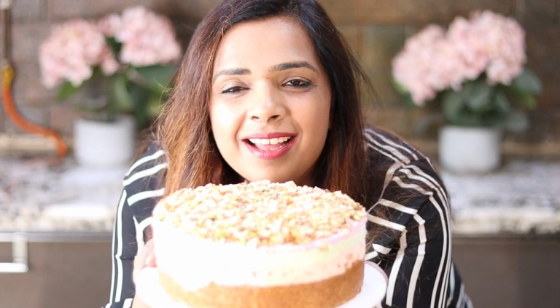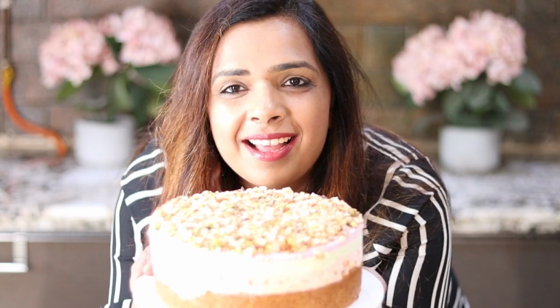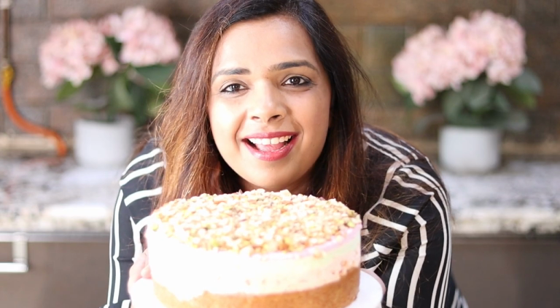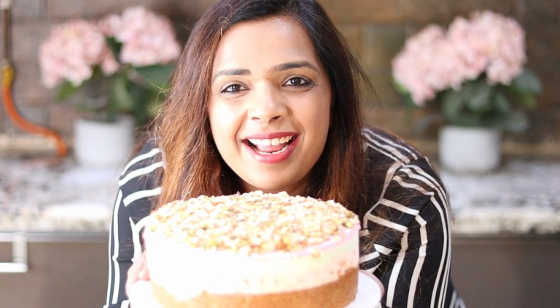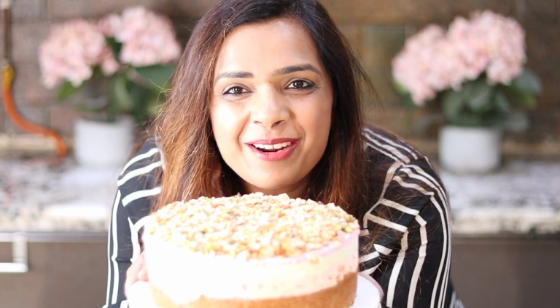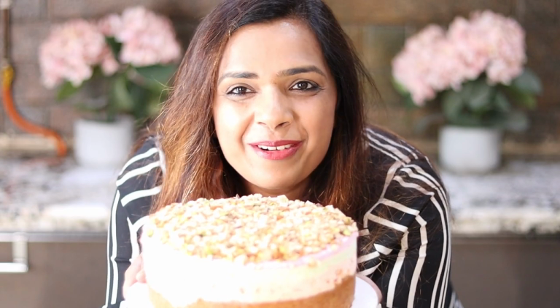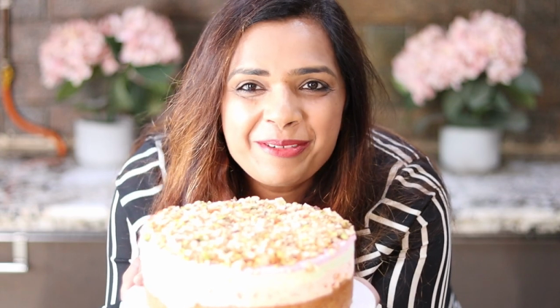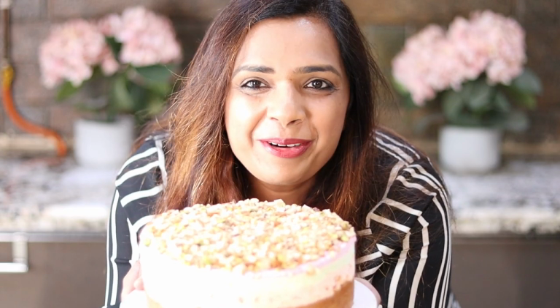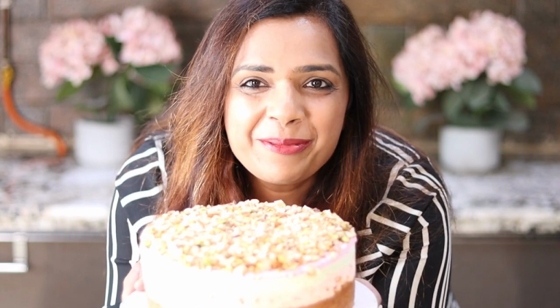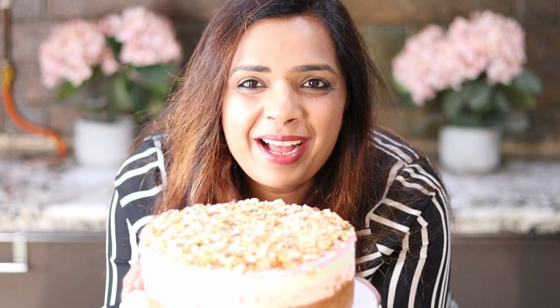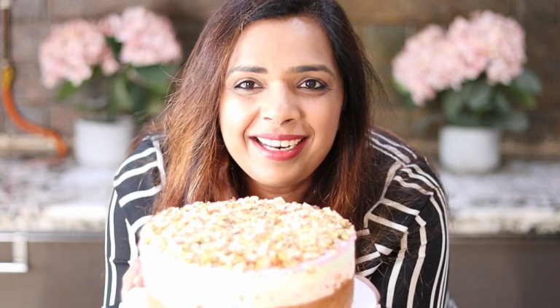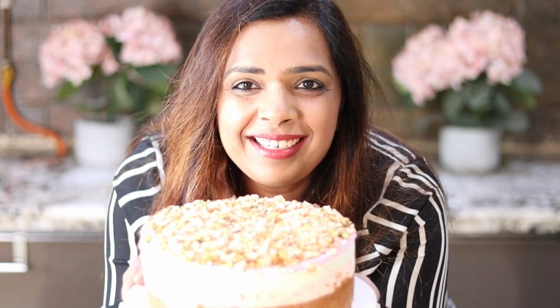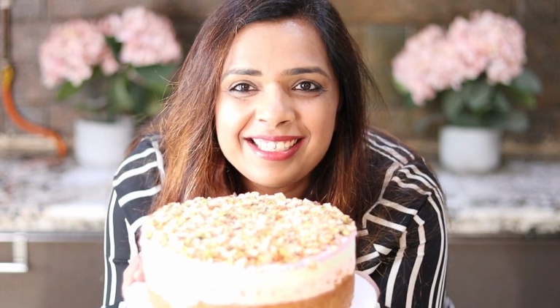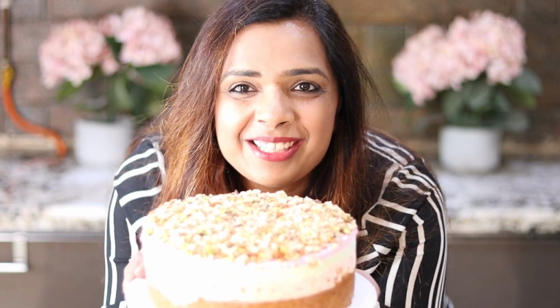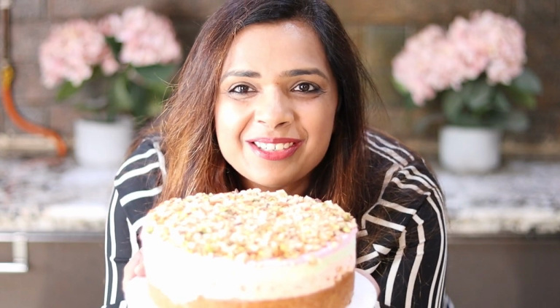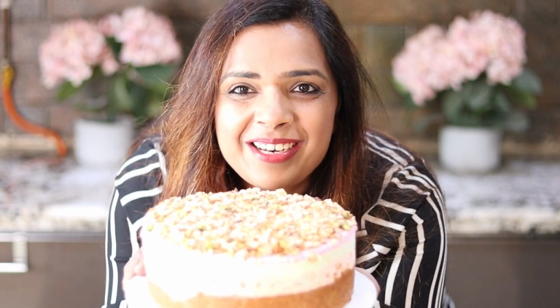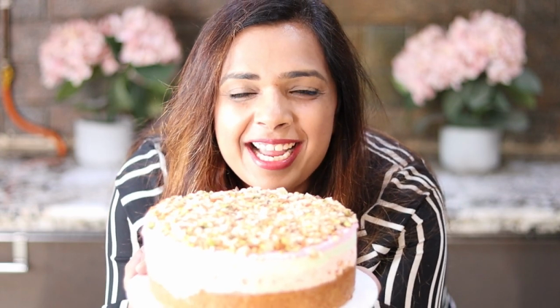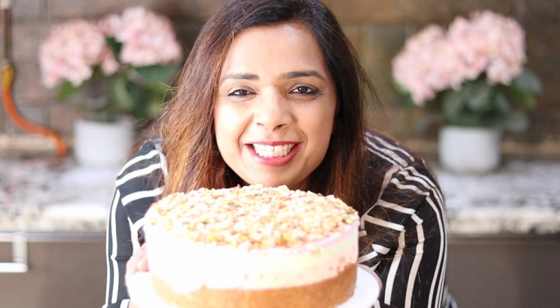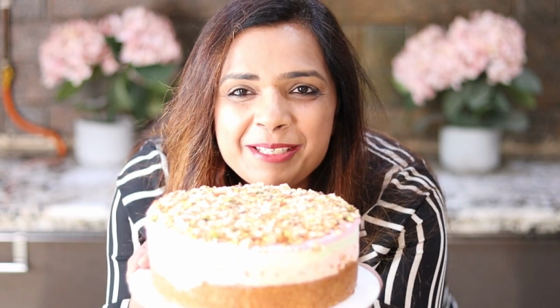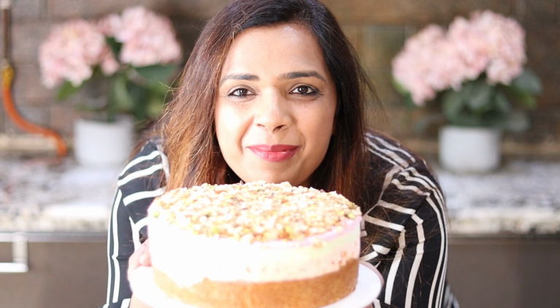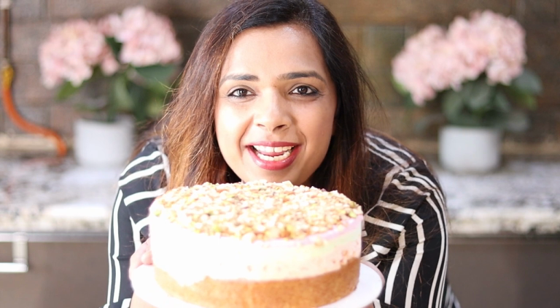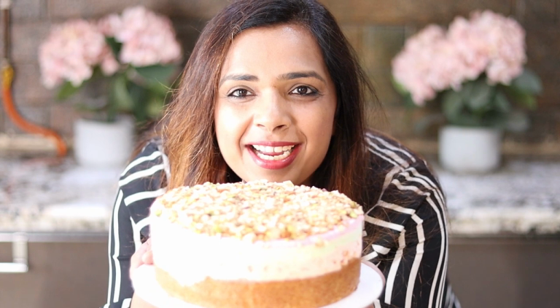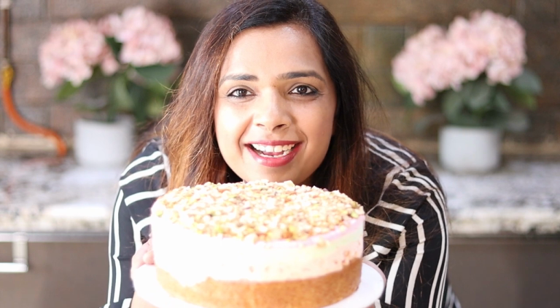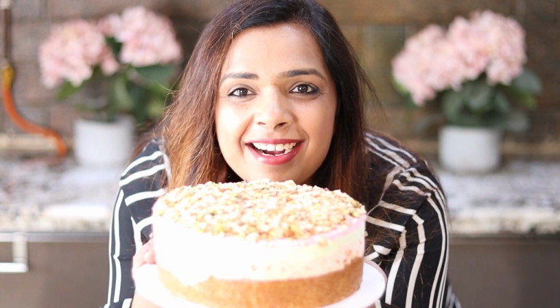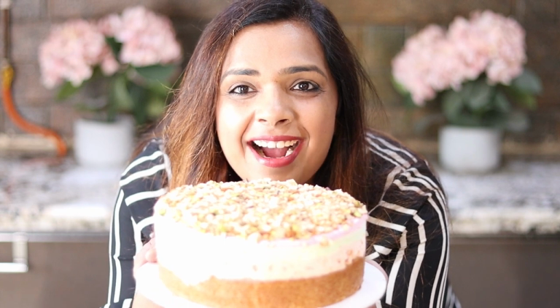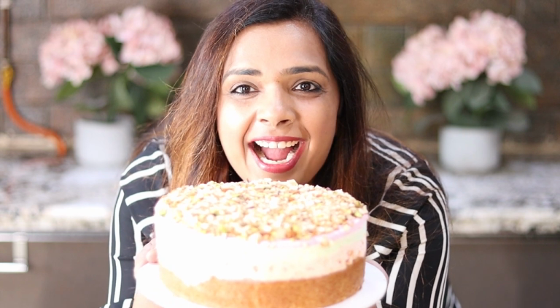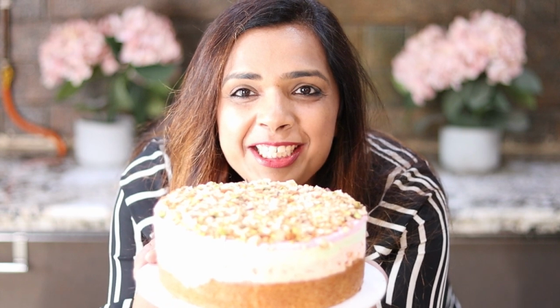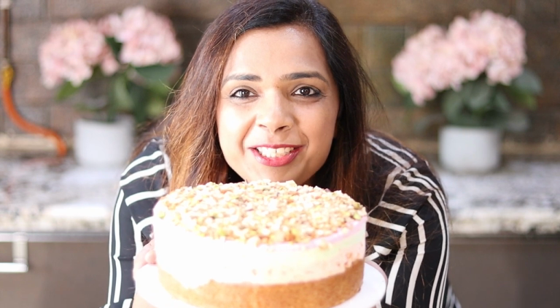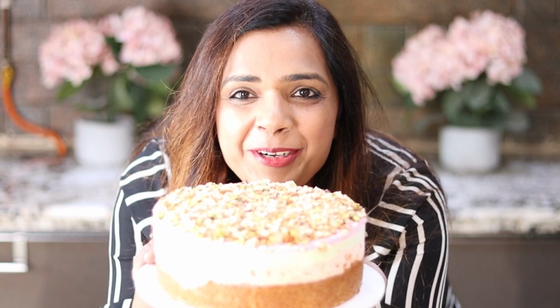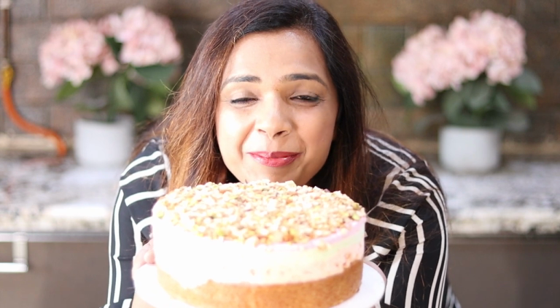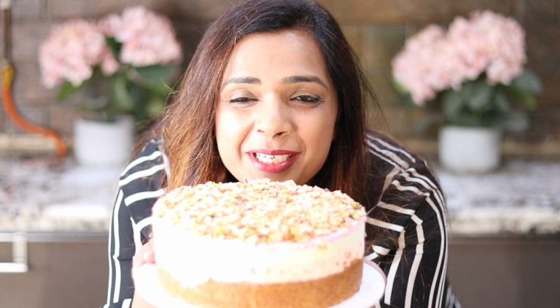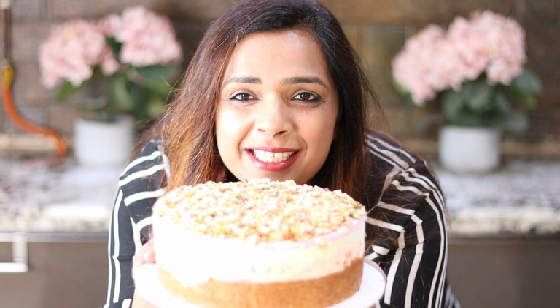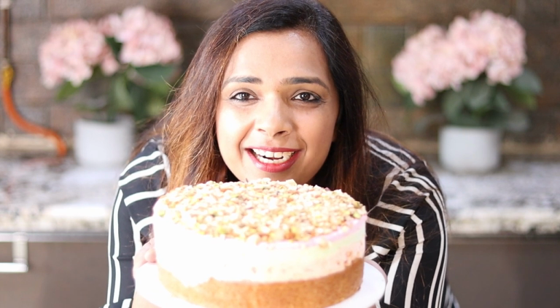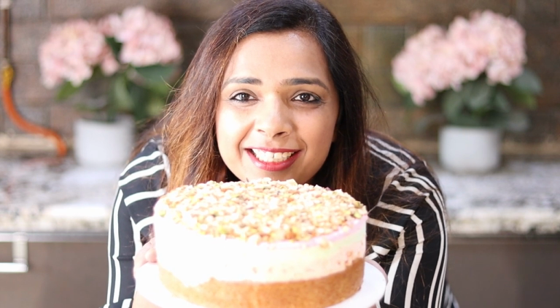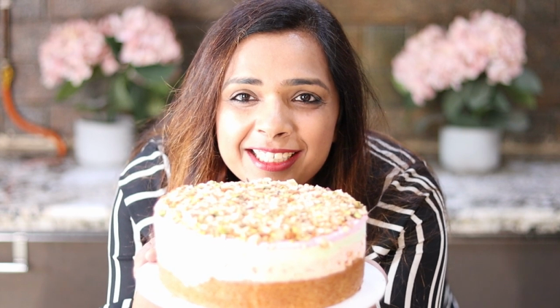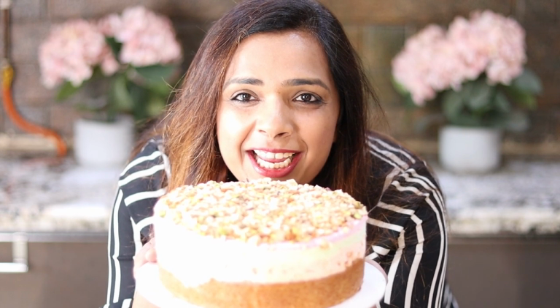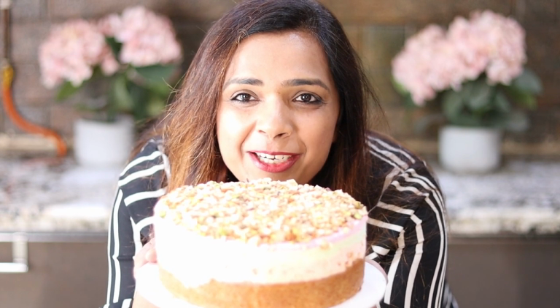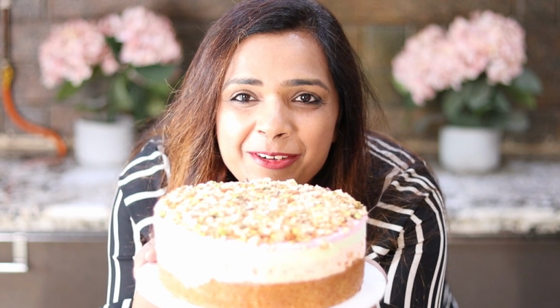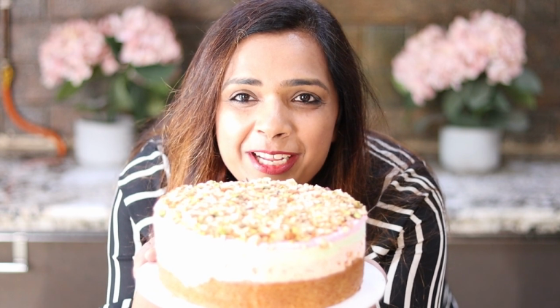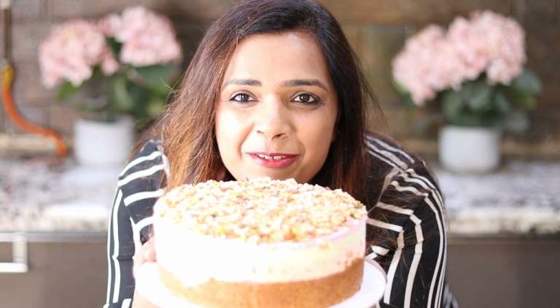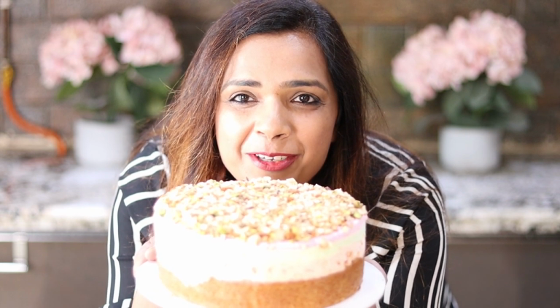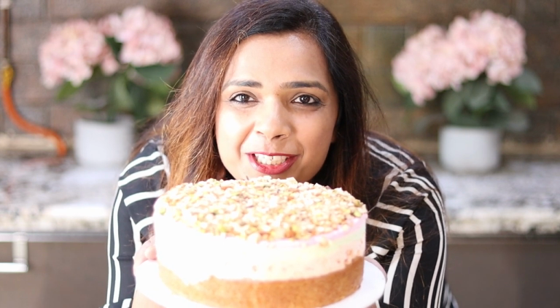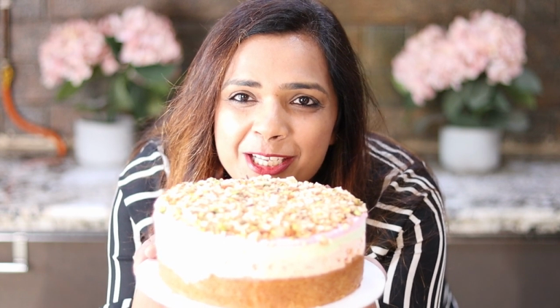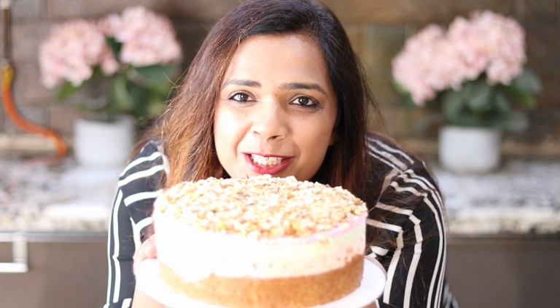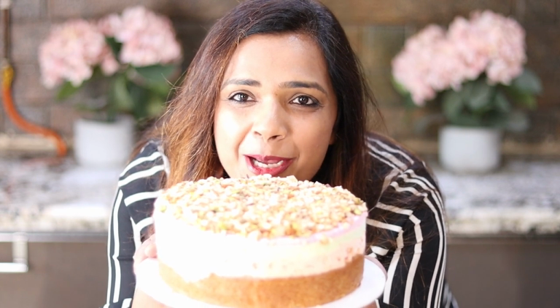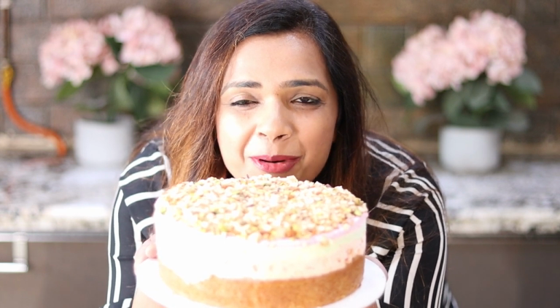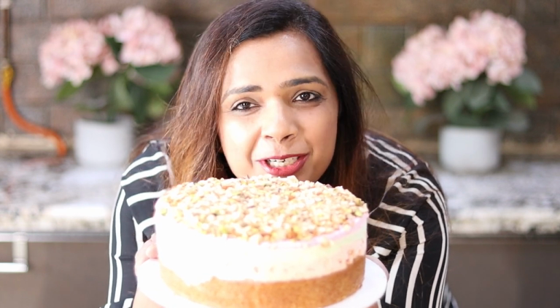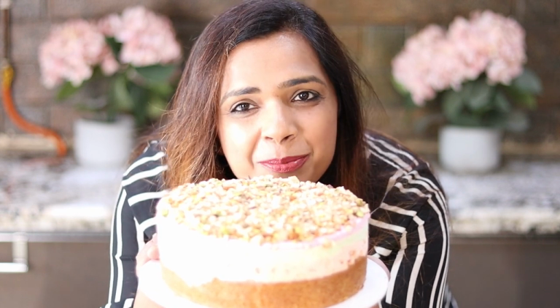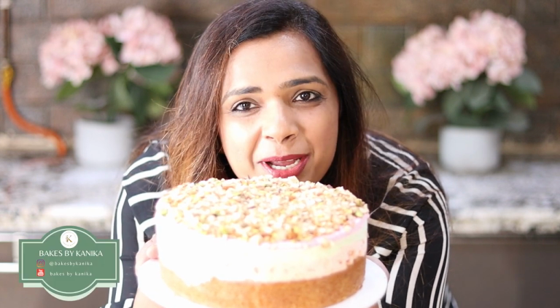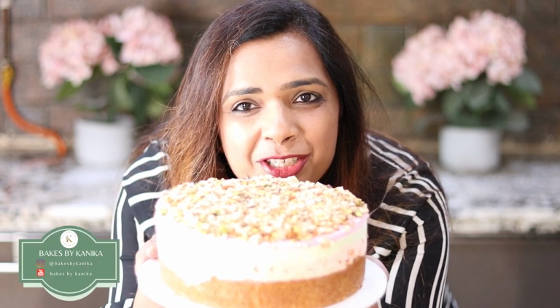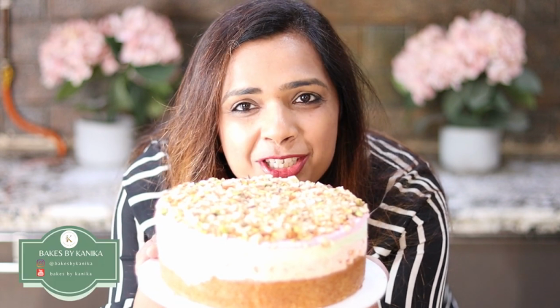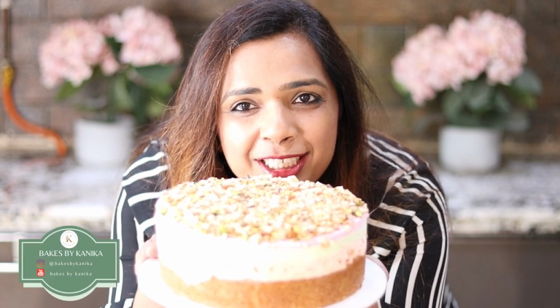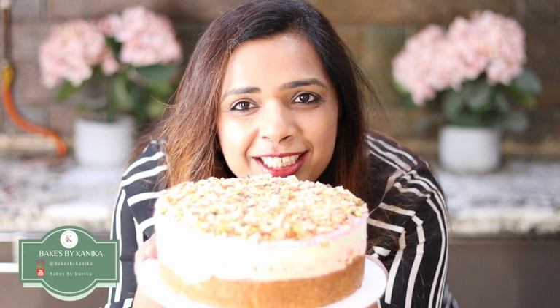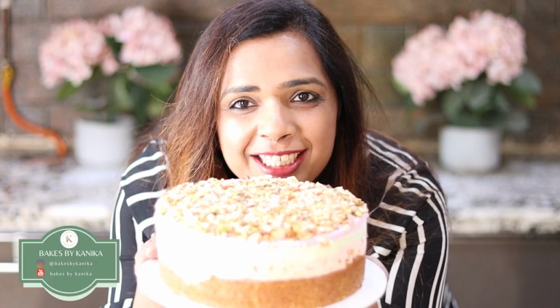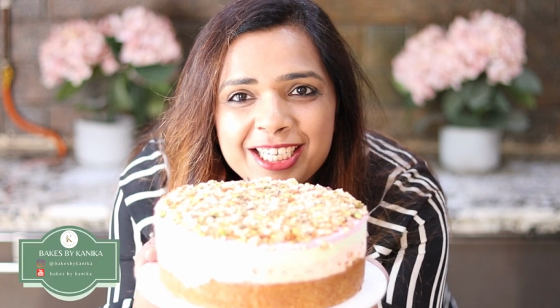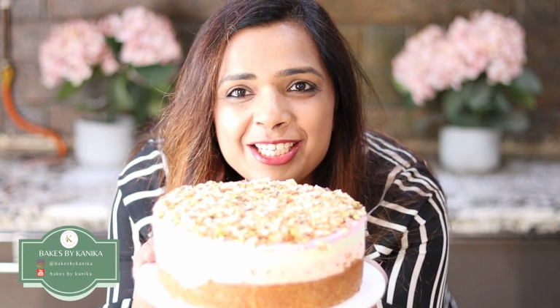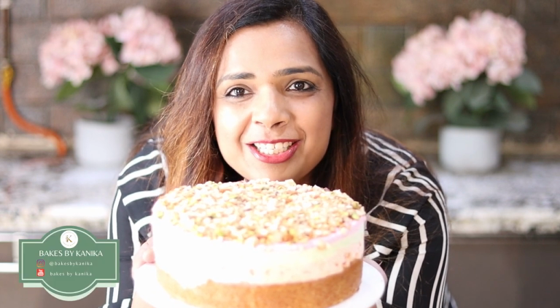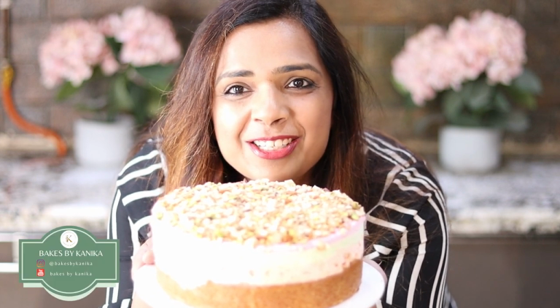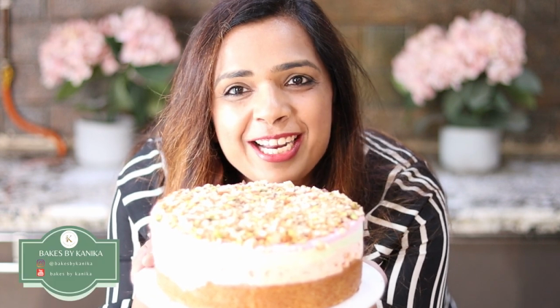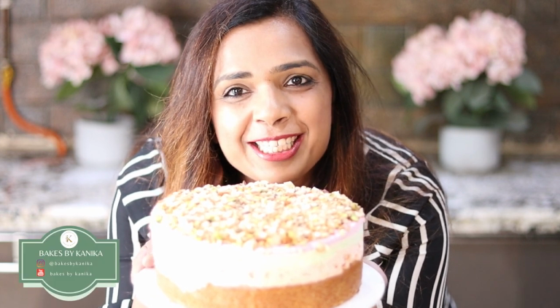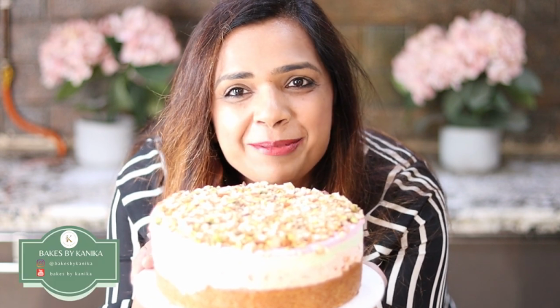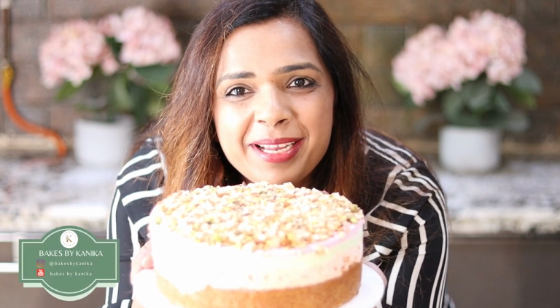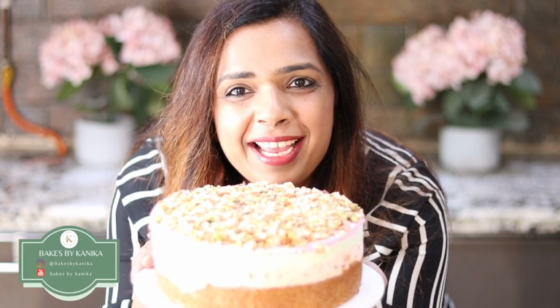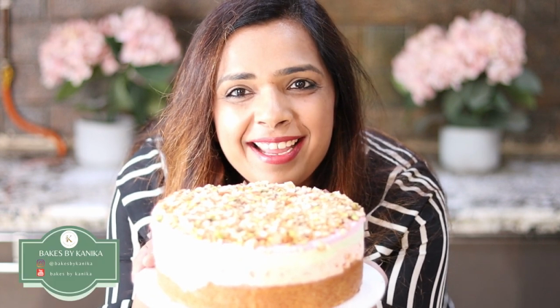Hello everyone! Let's make an Ice Cream Kasata Cake today, which is a summer special. So let's begin!